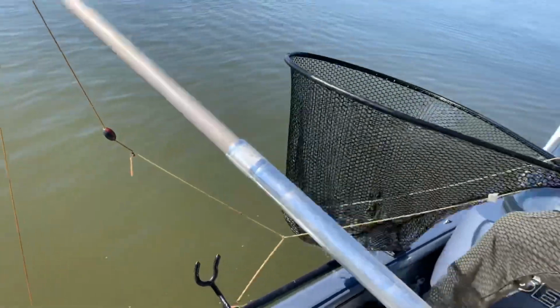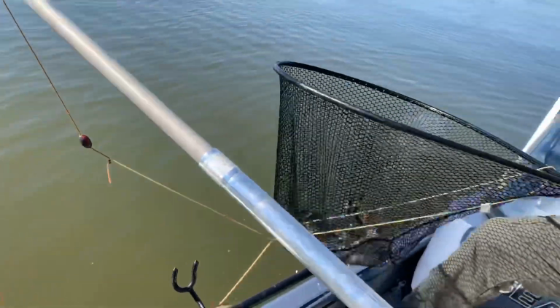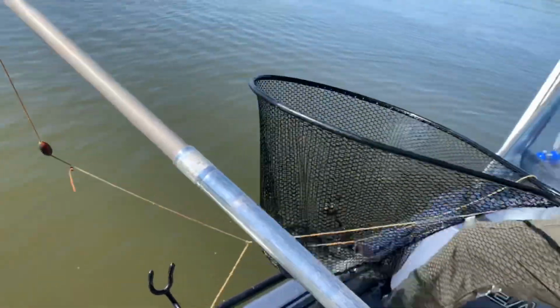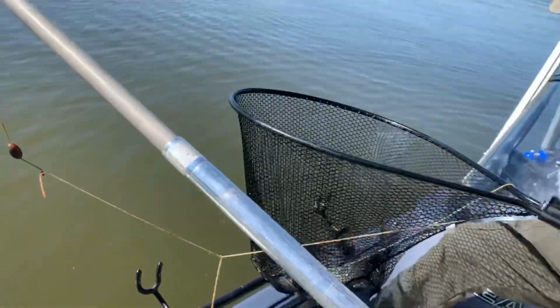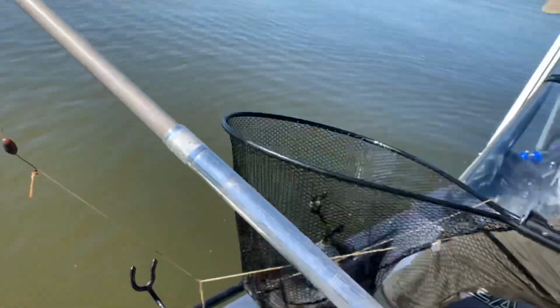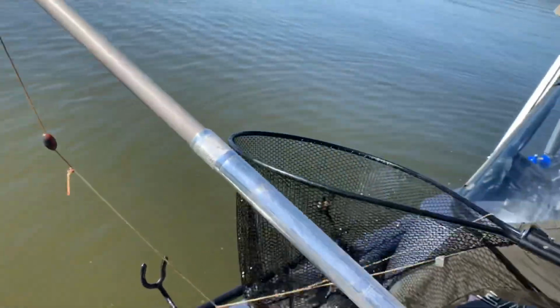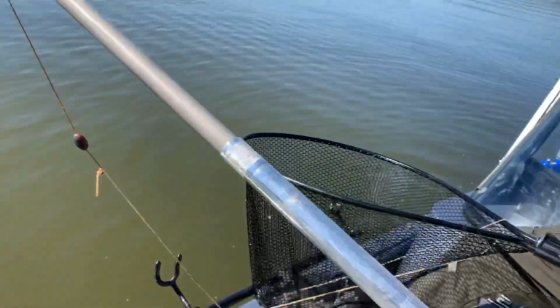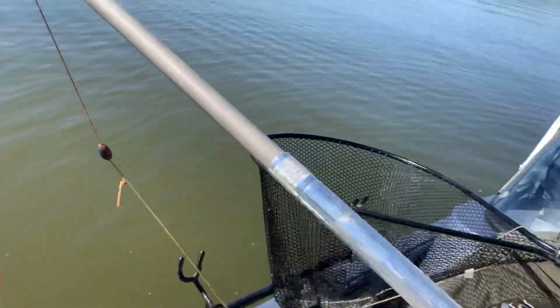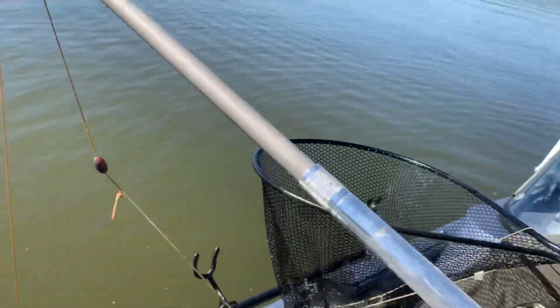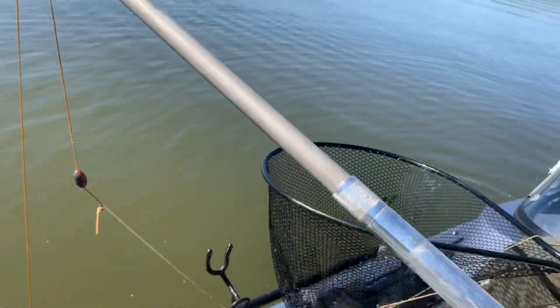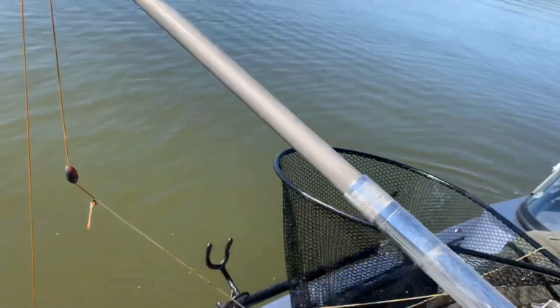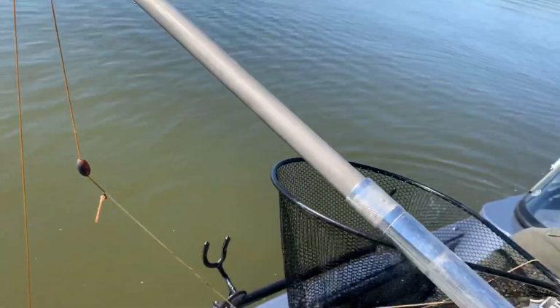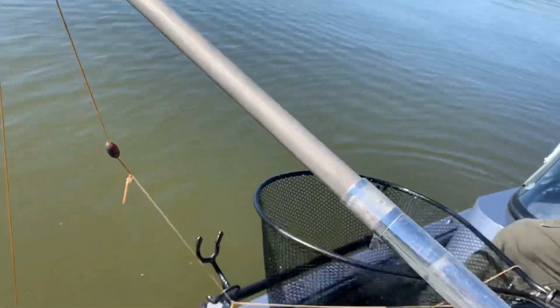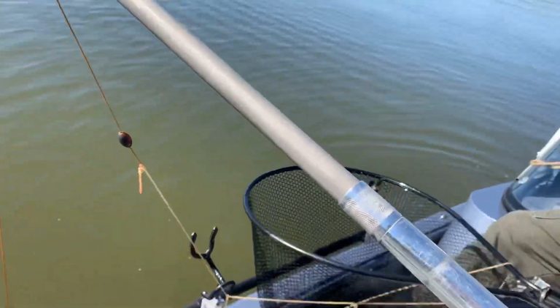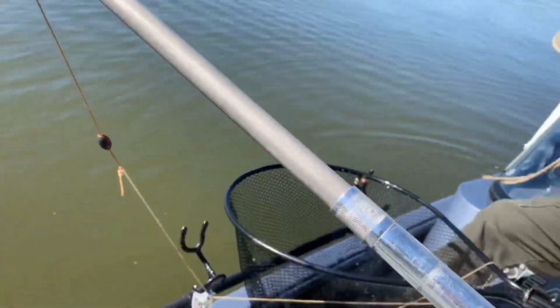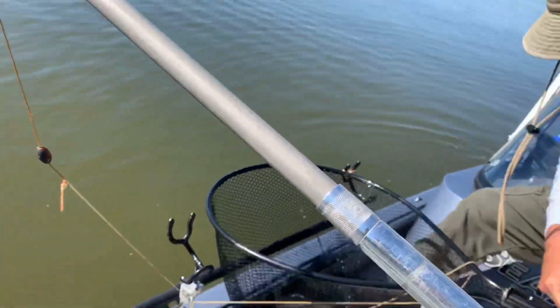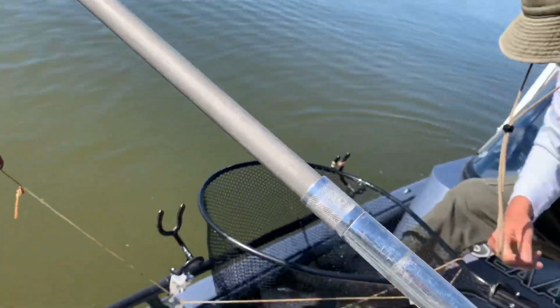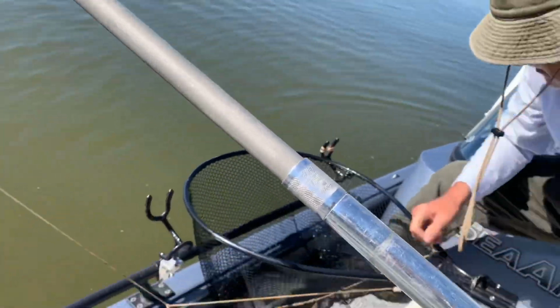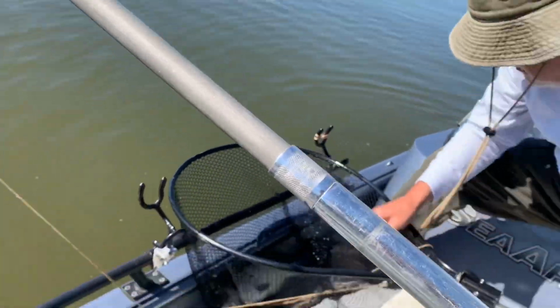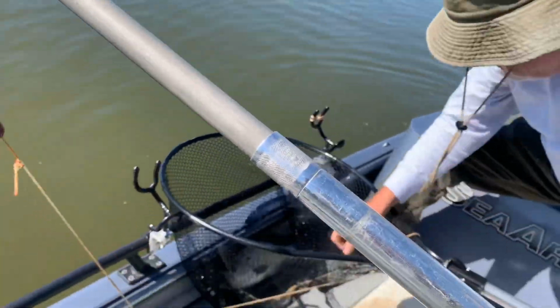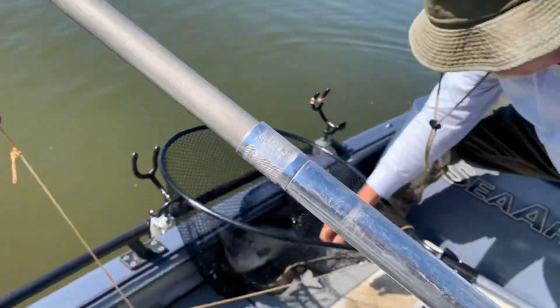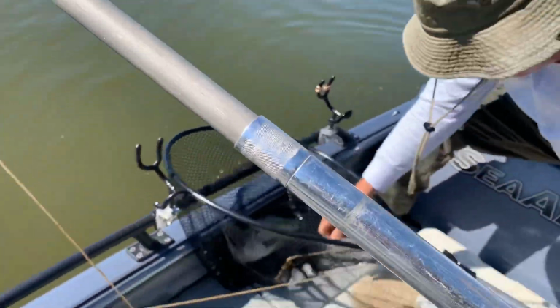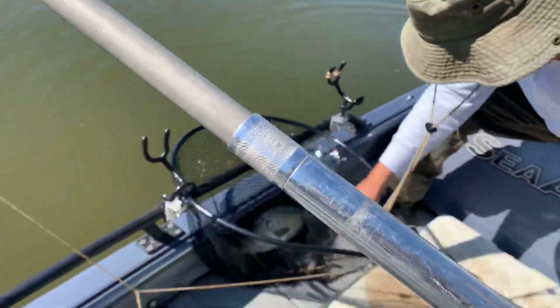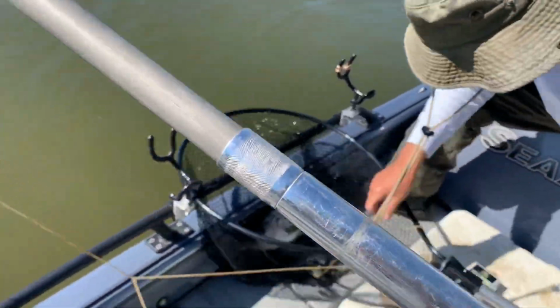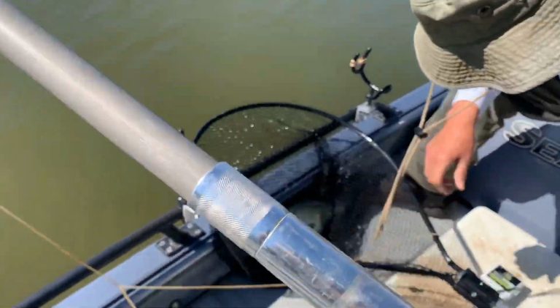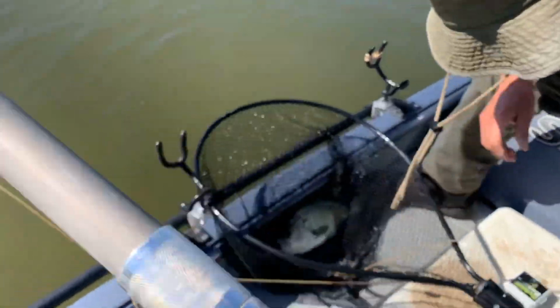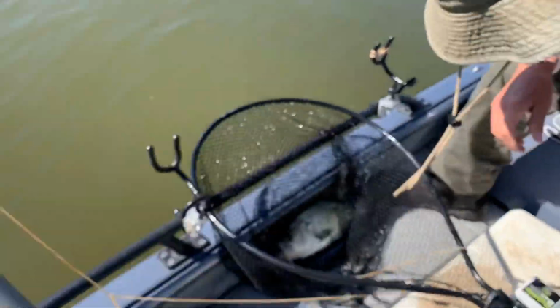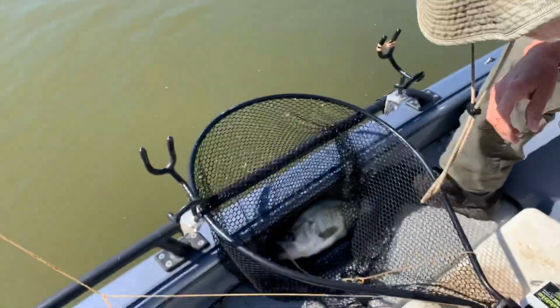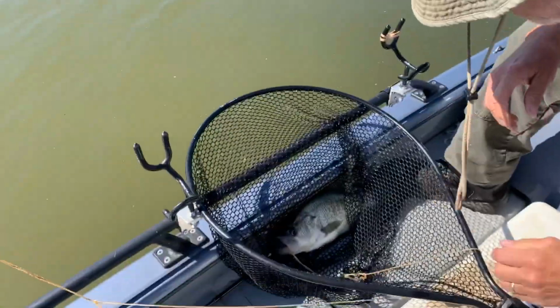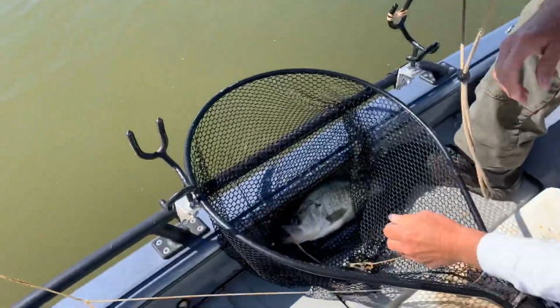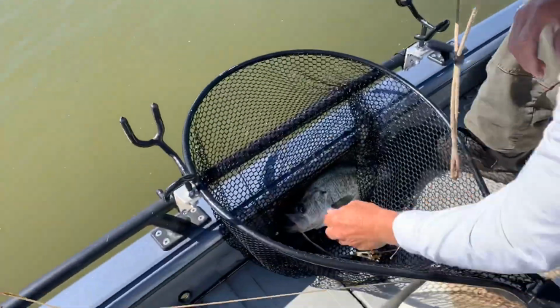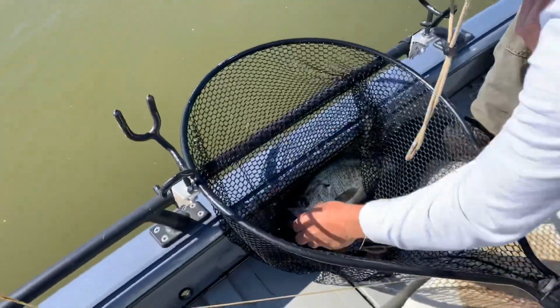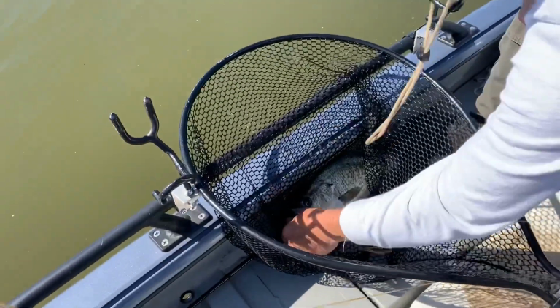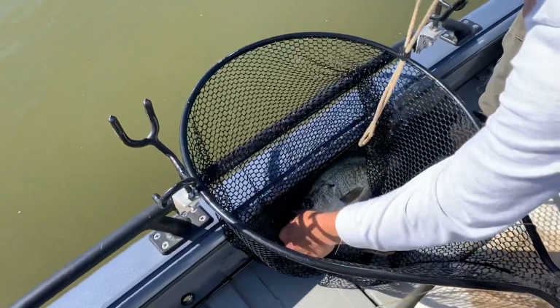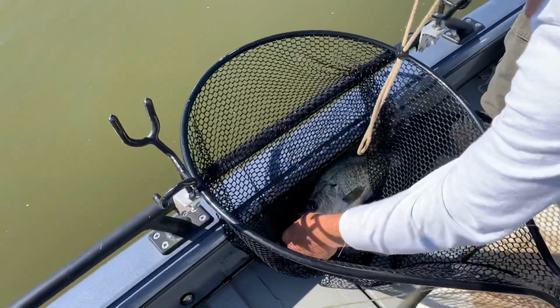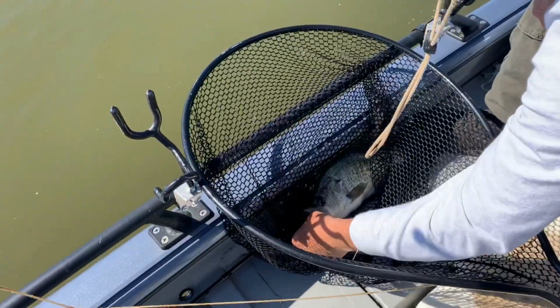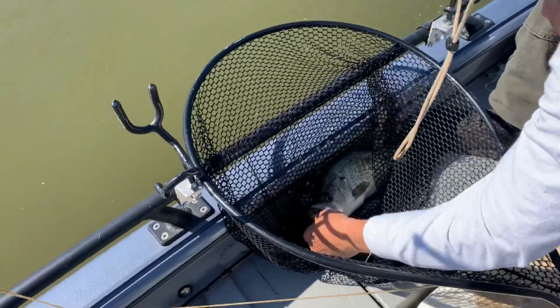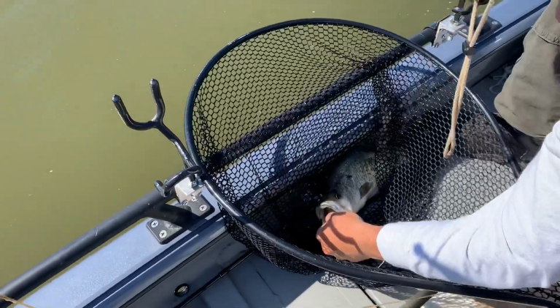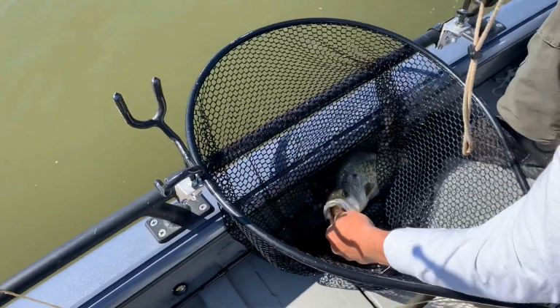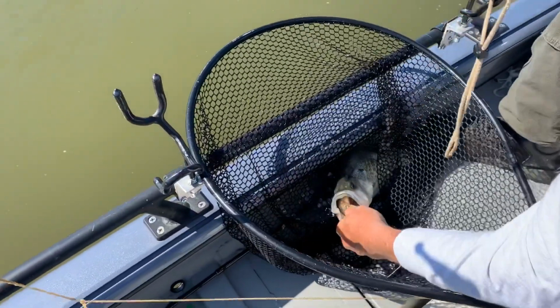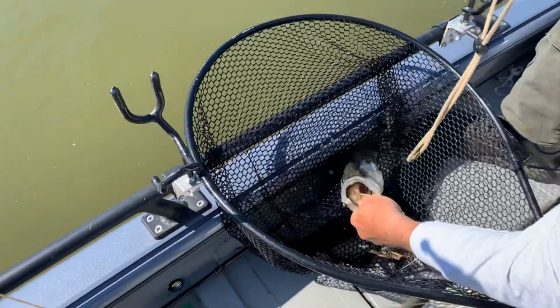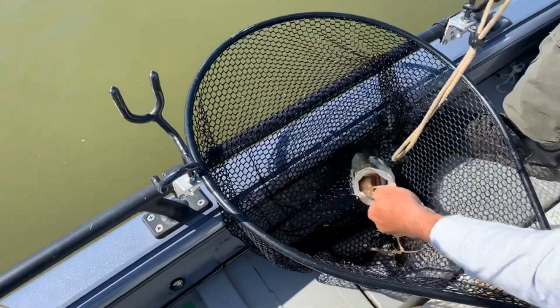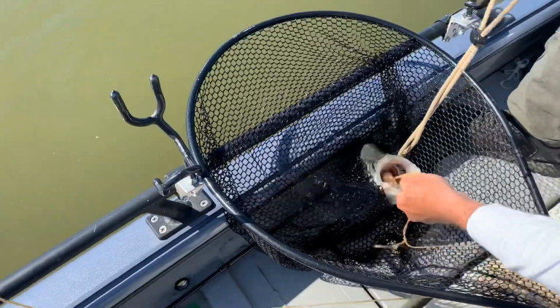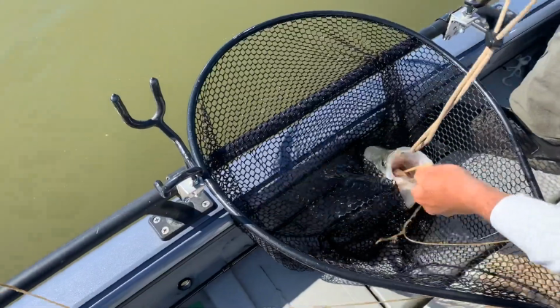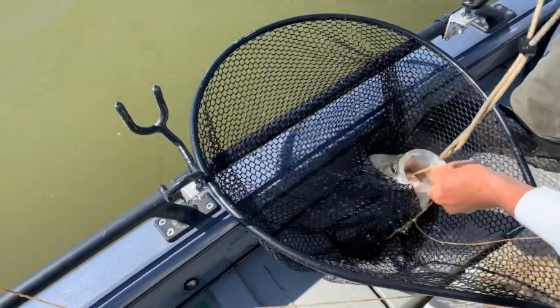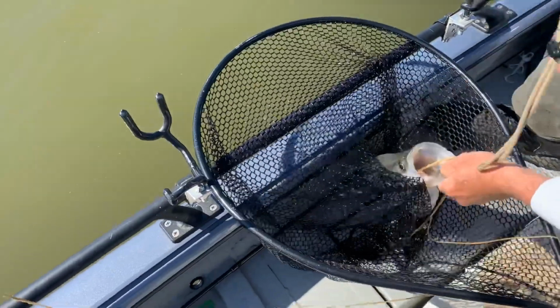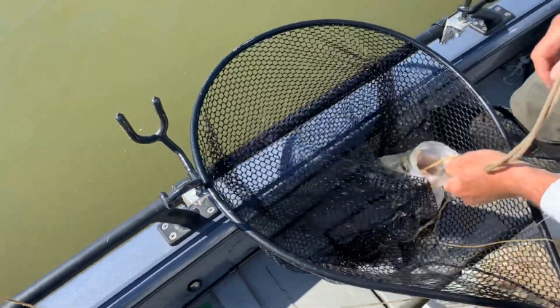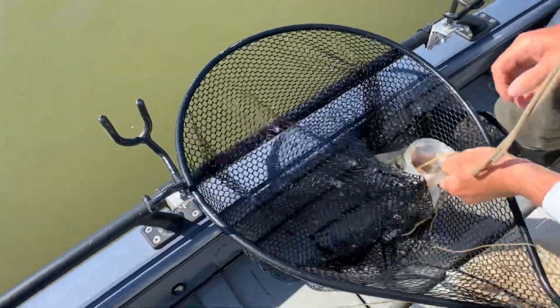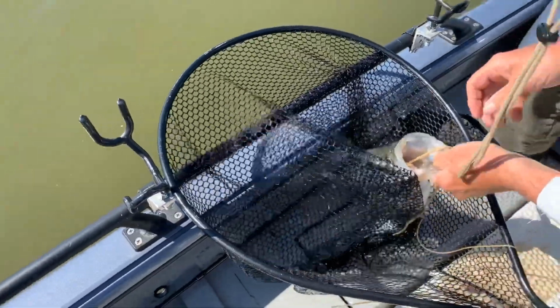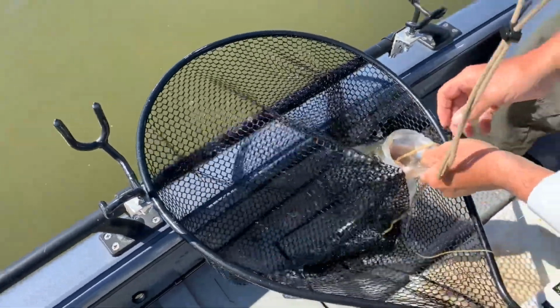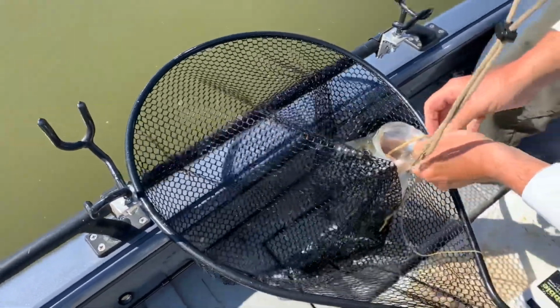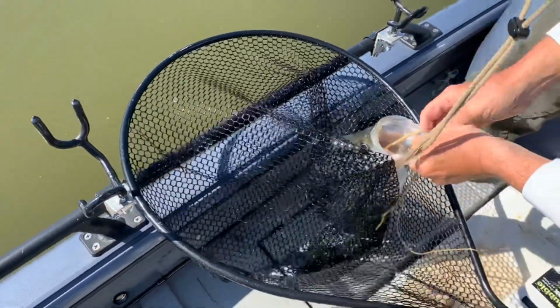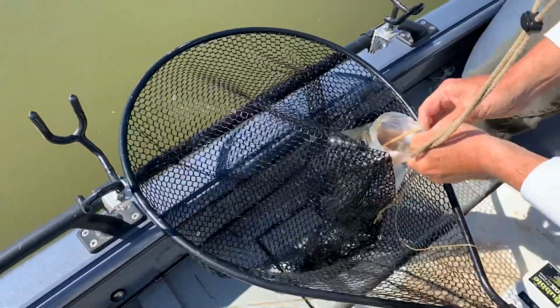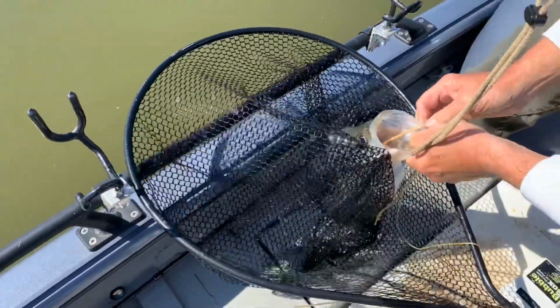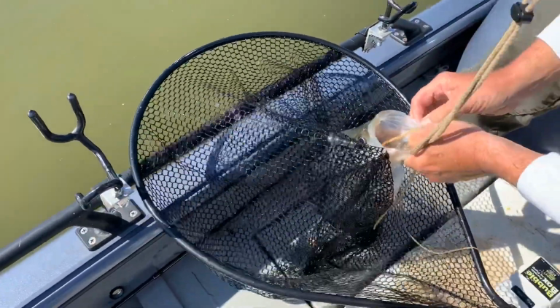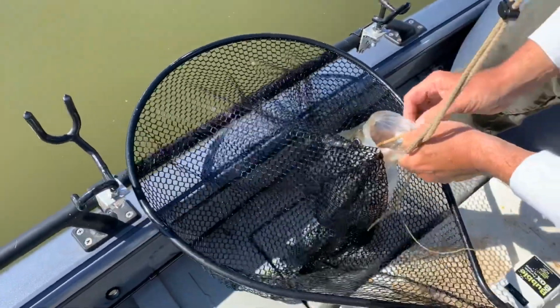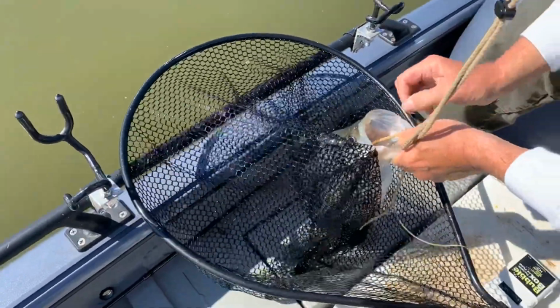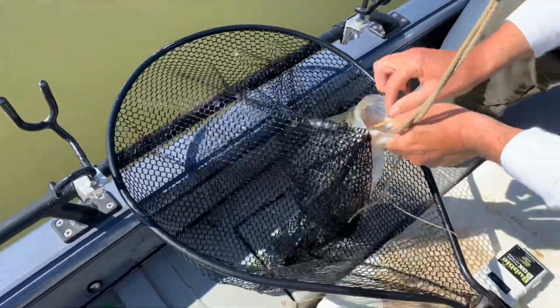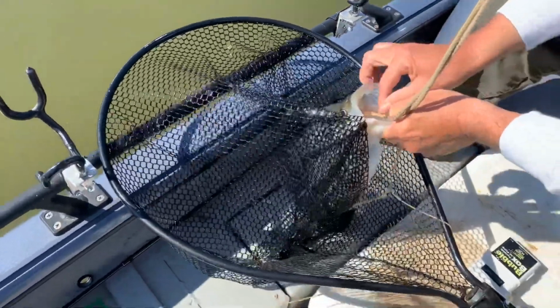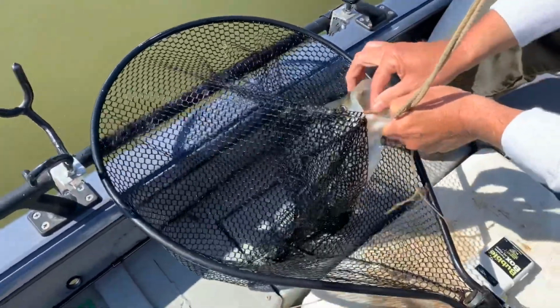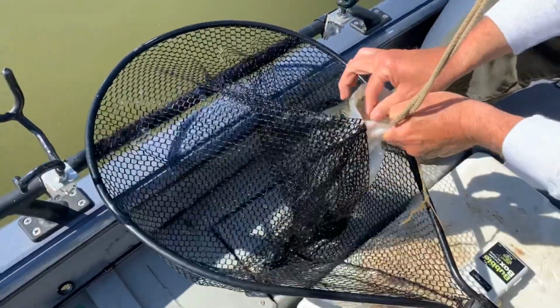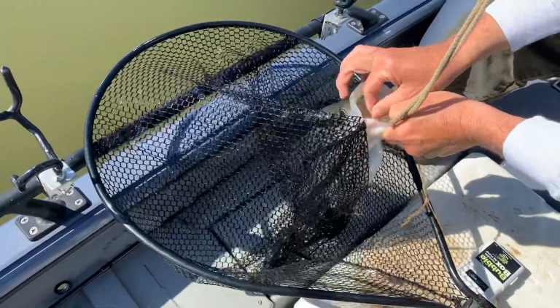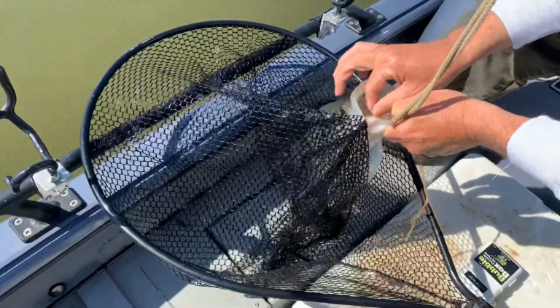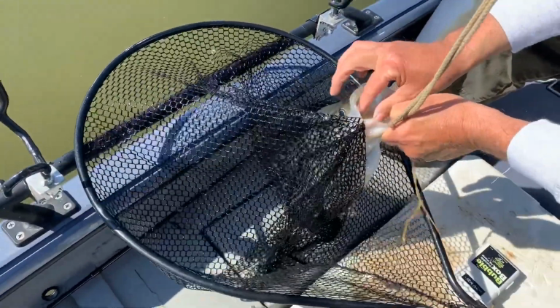All right guys, so we just pulled up another jug and we have got a huge crappie — I'm talking about a huge one.